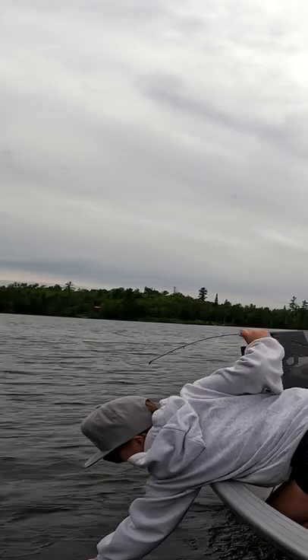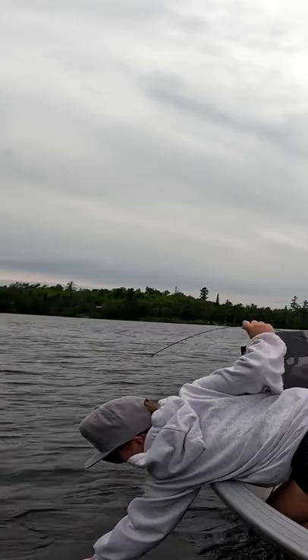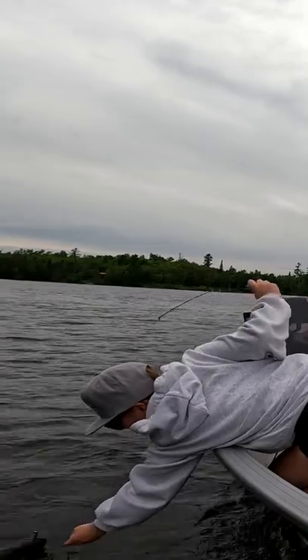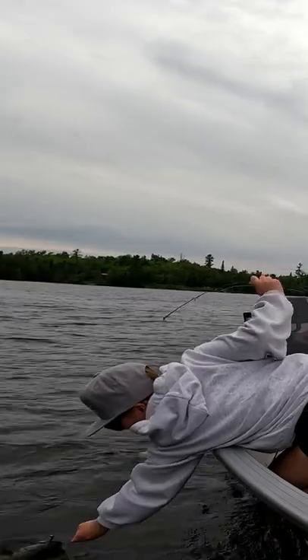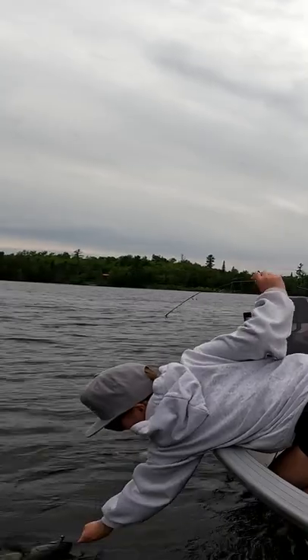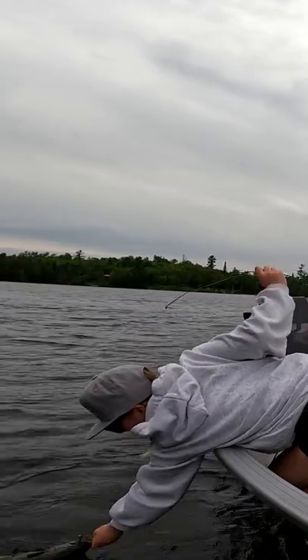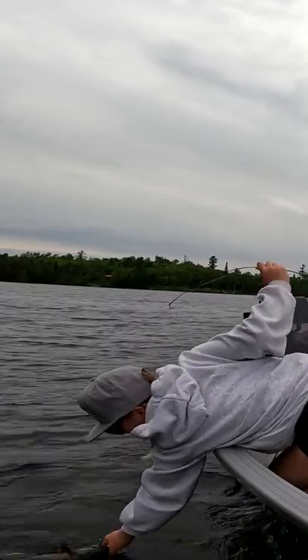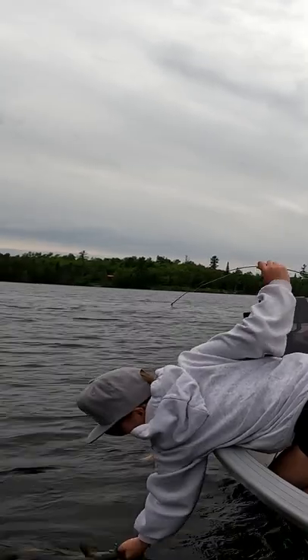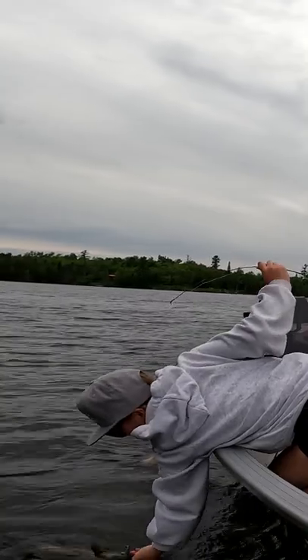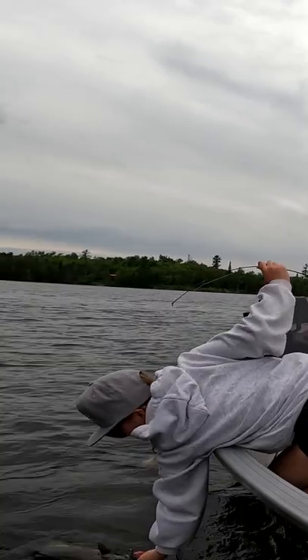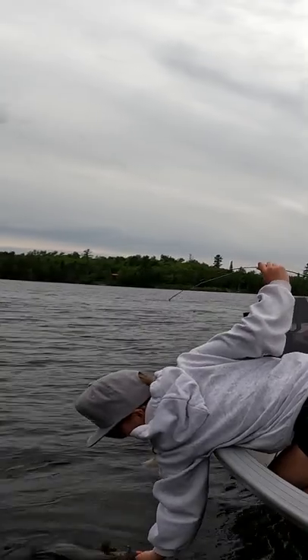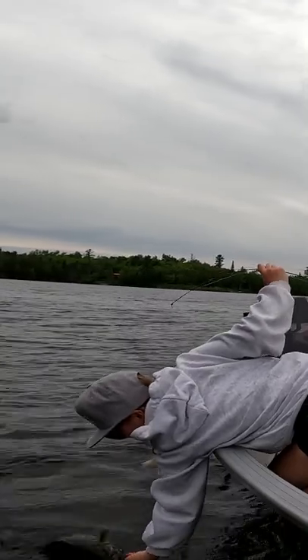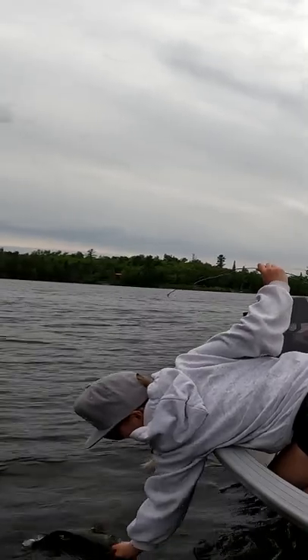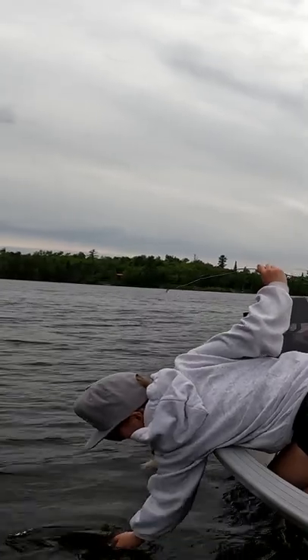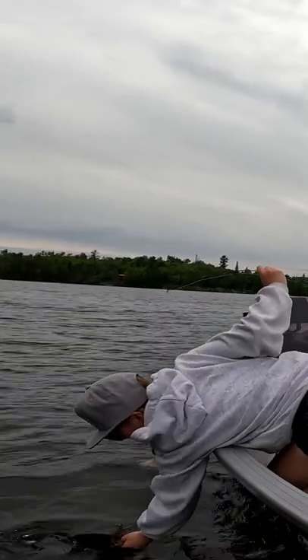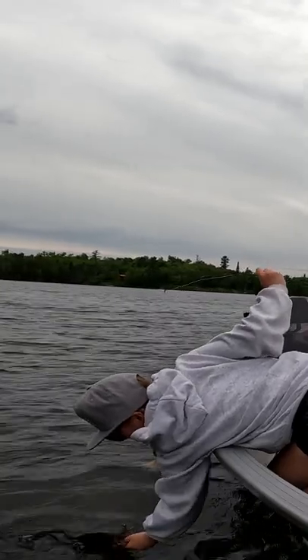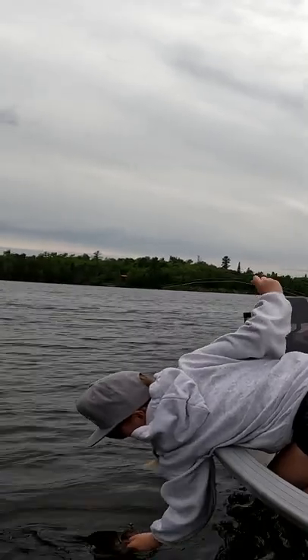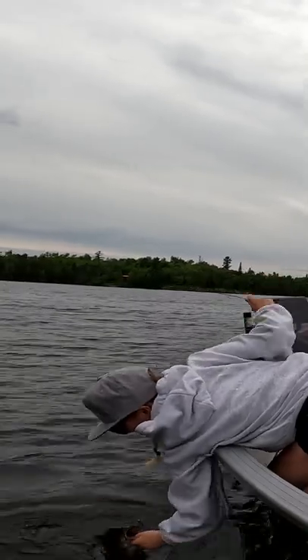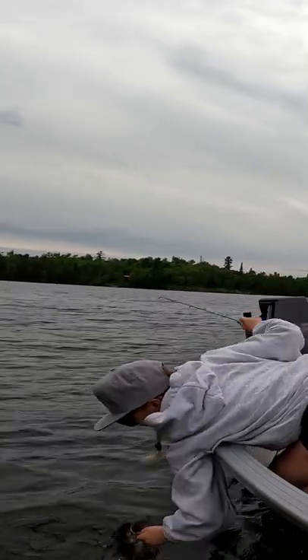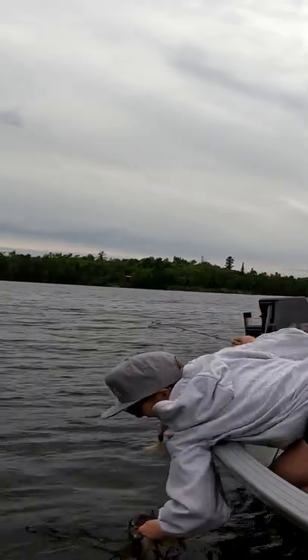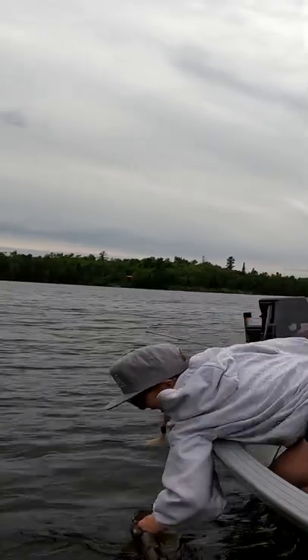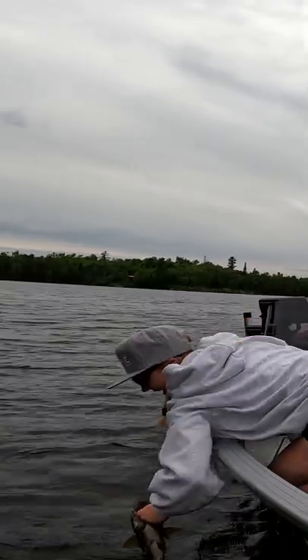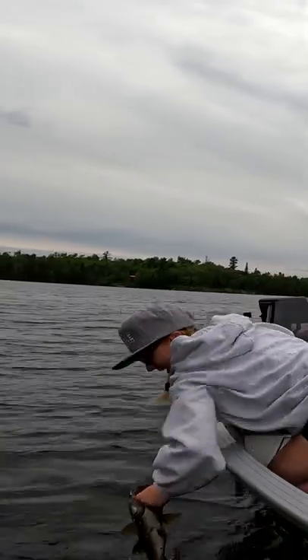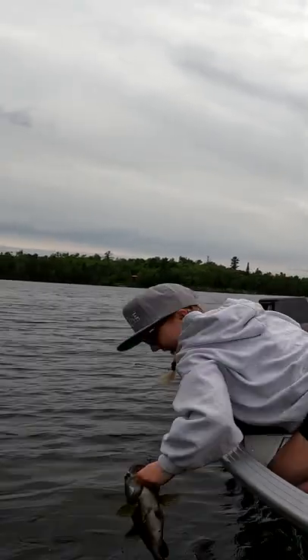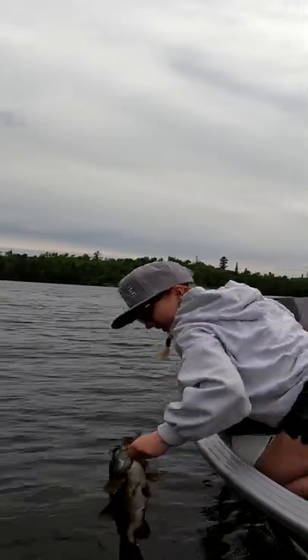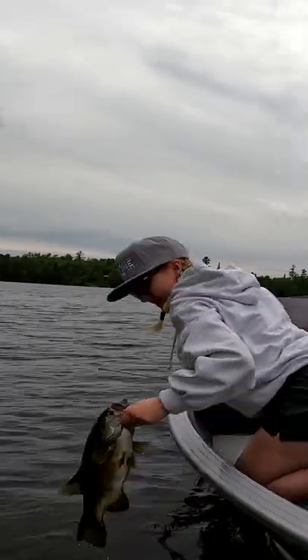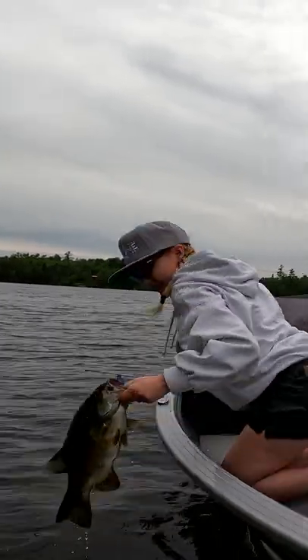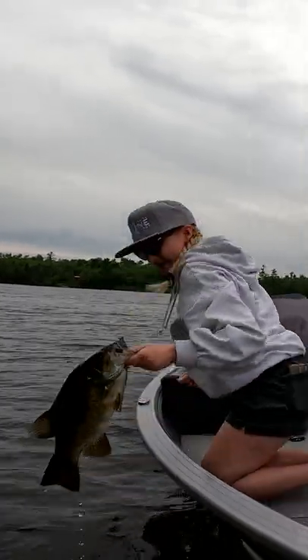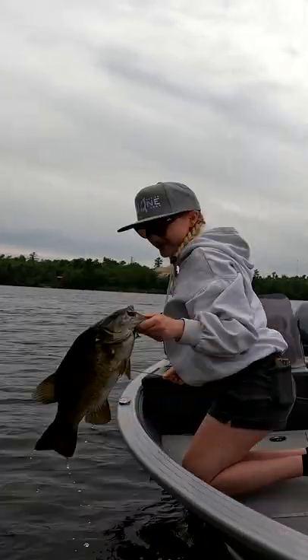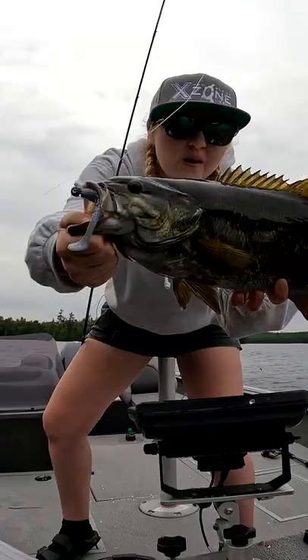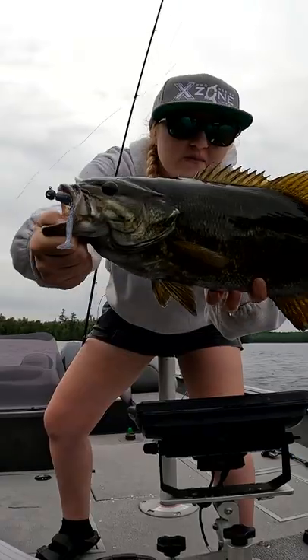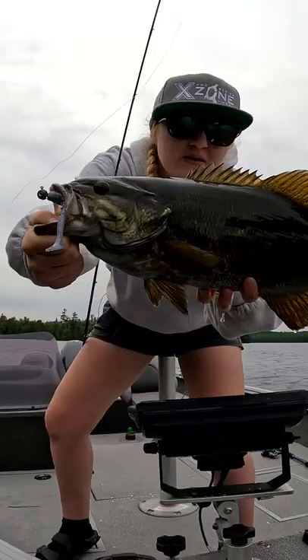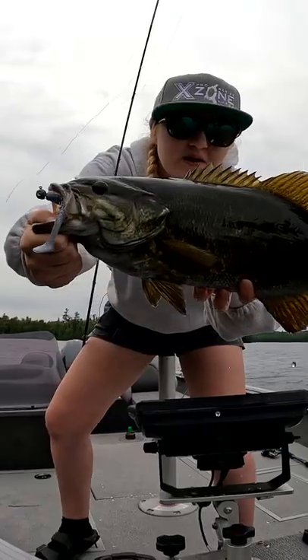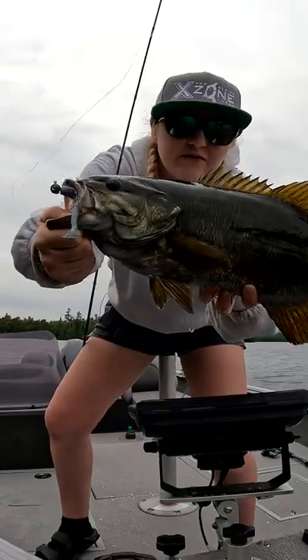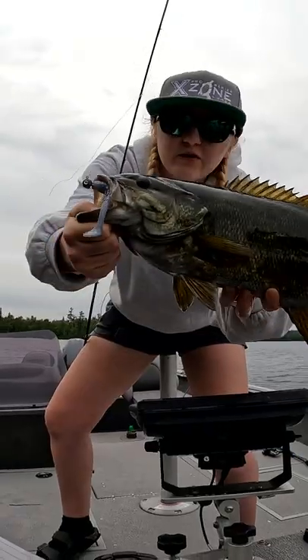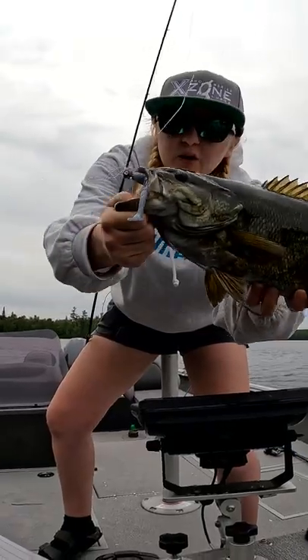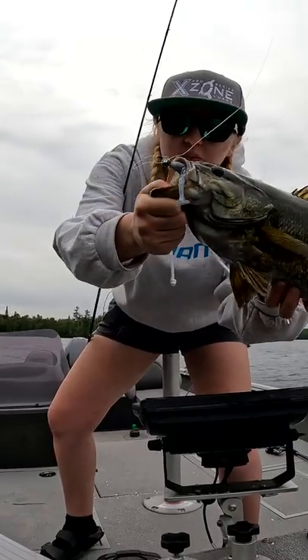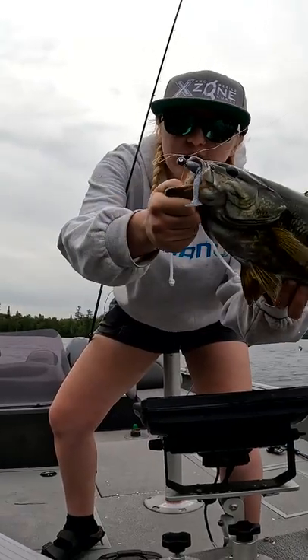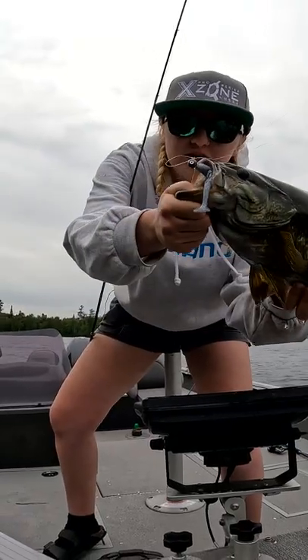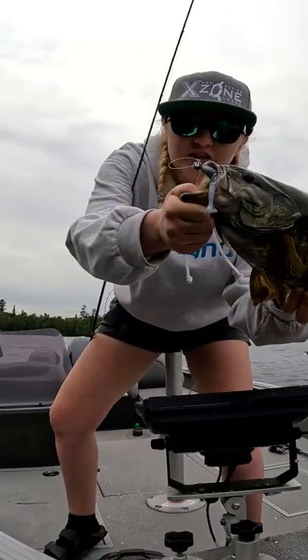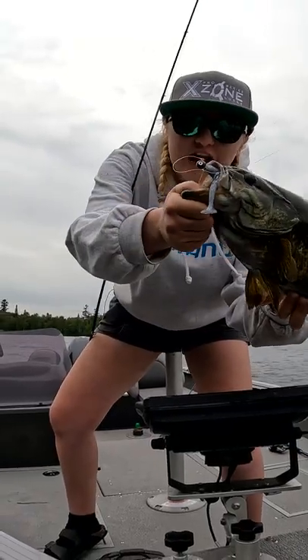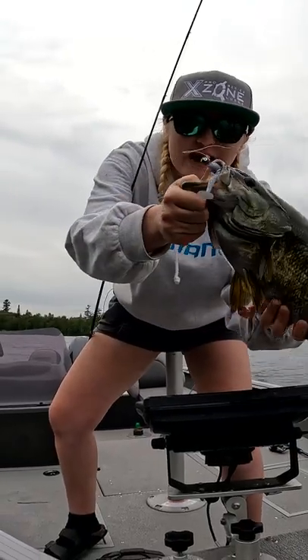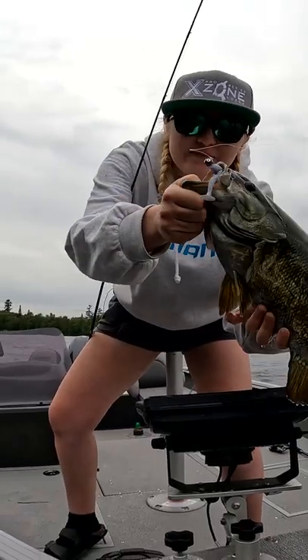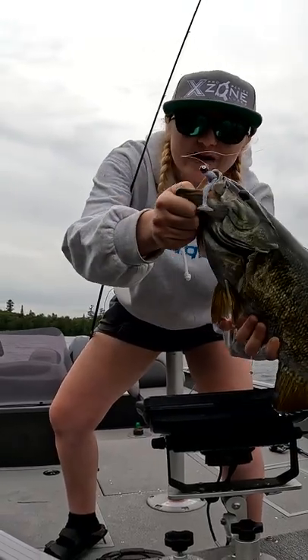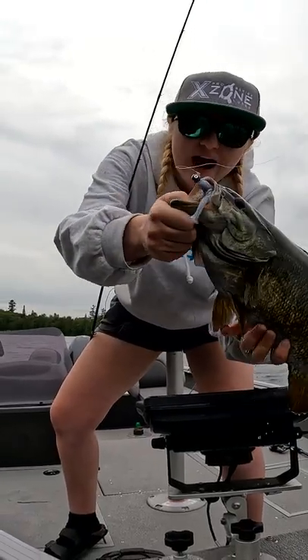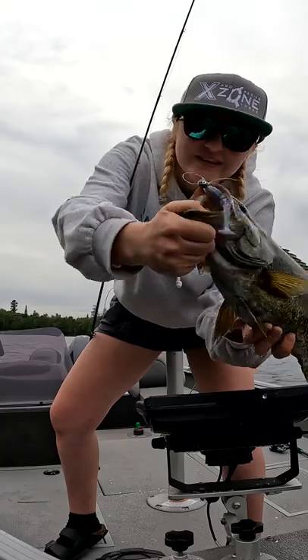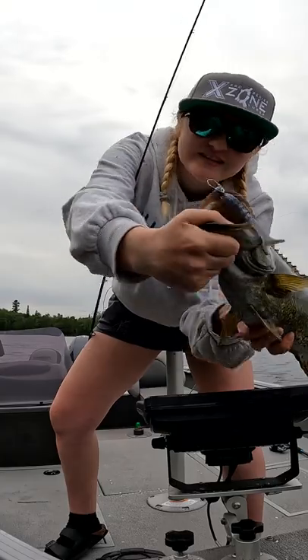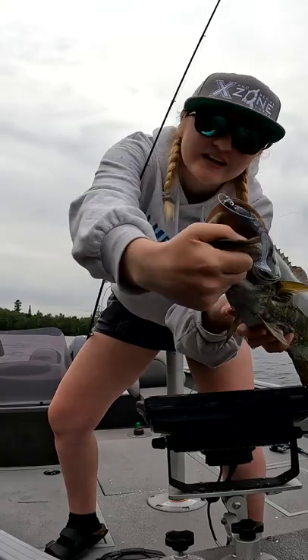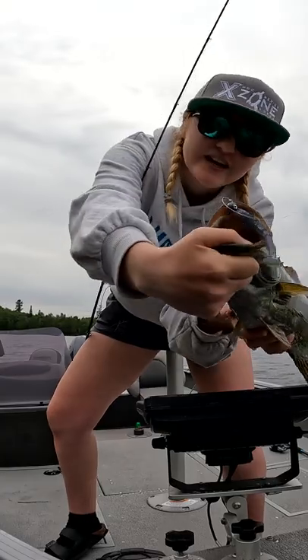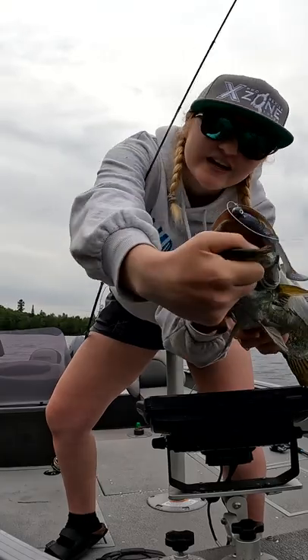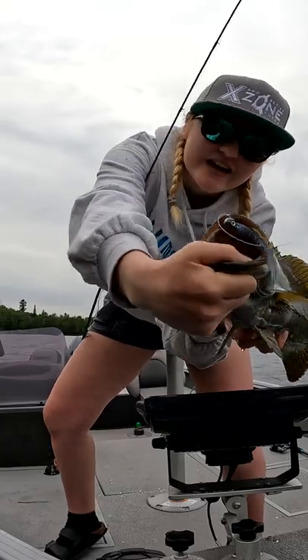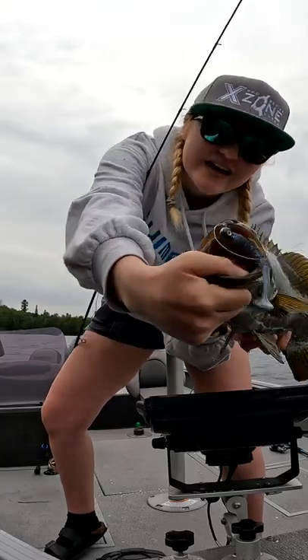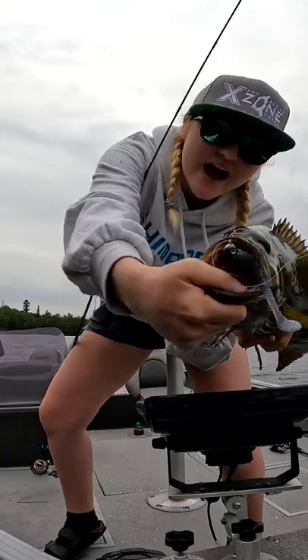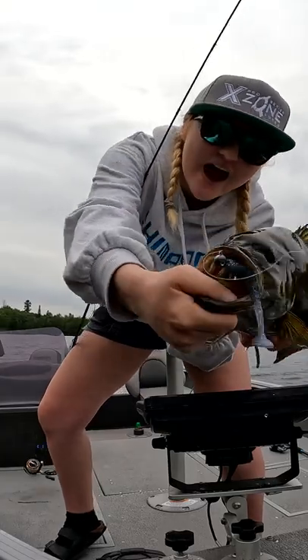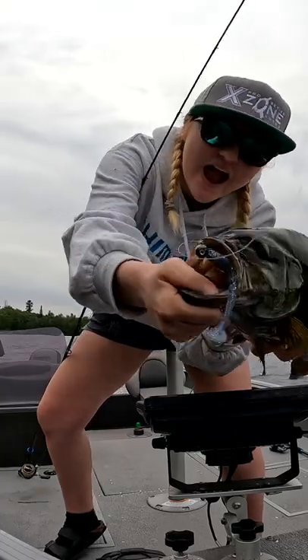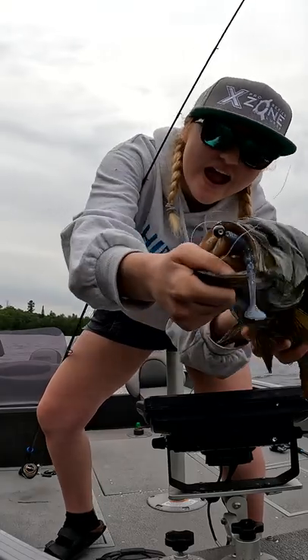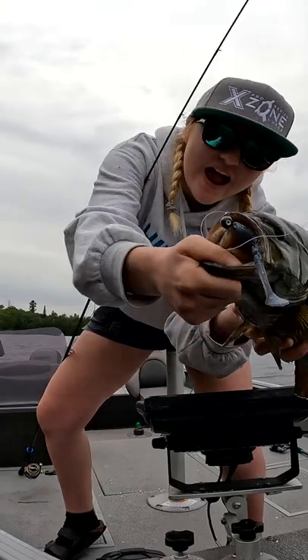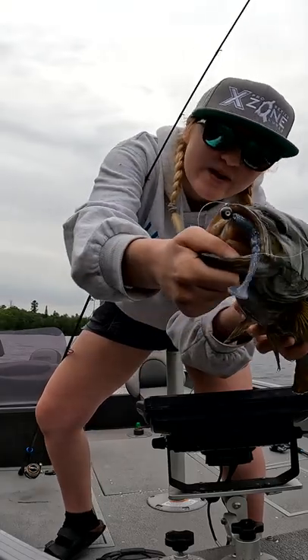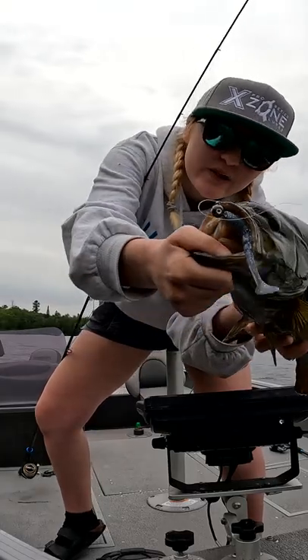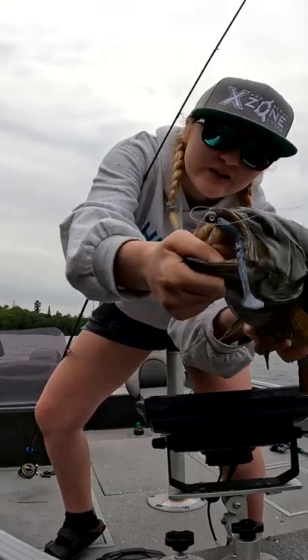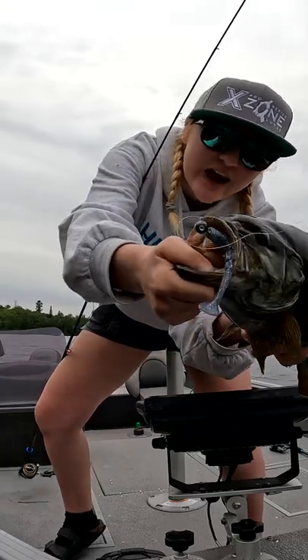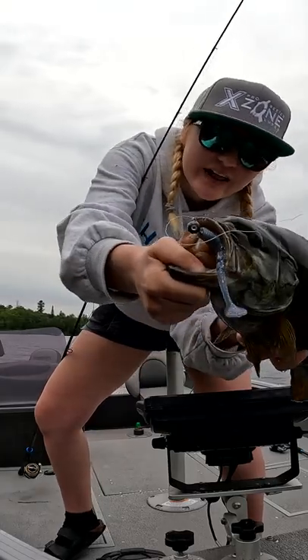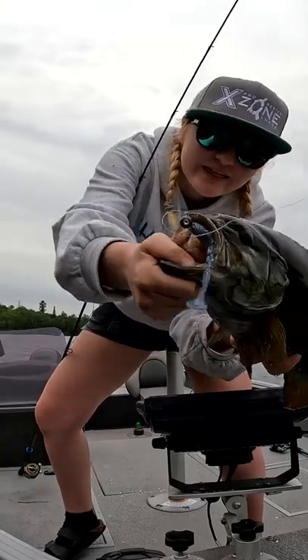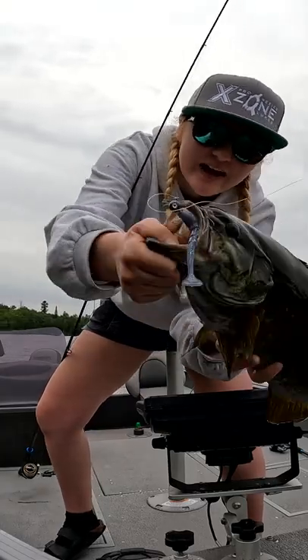Get over here! Beautiful — smallmouth bass hammered that thing!